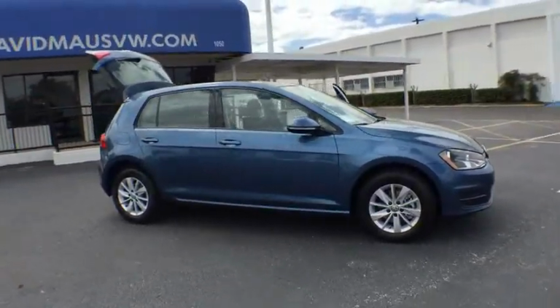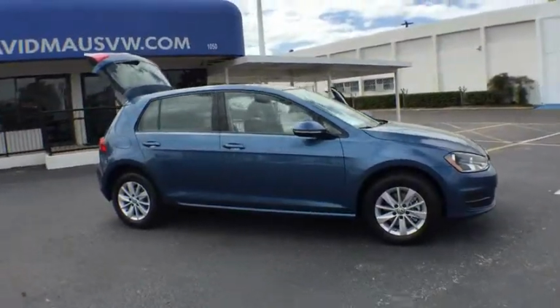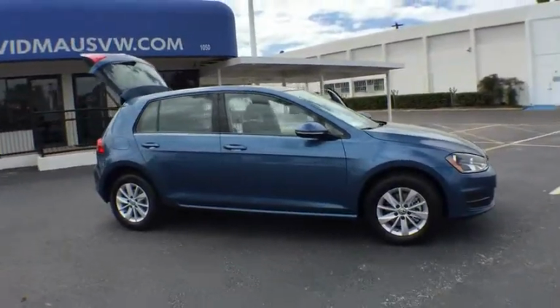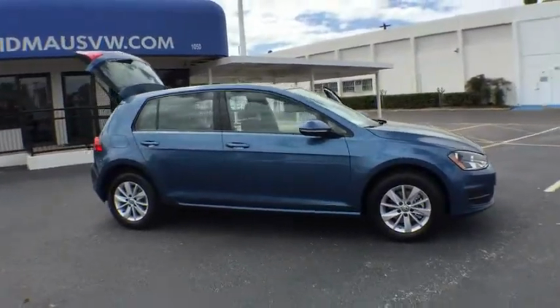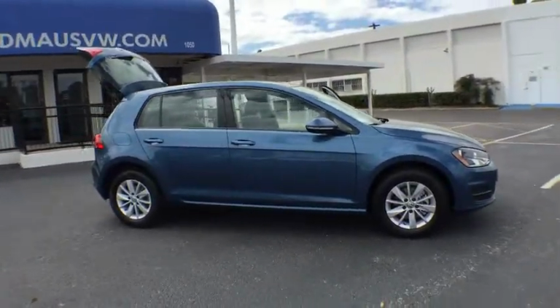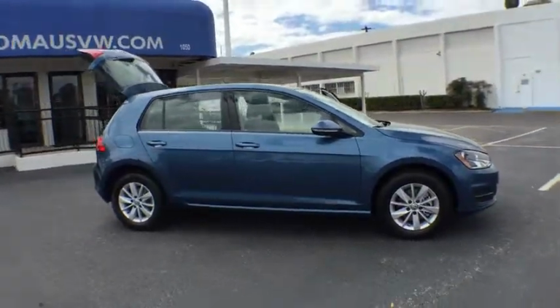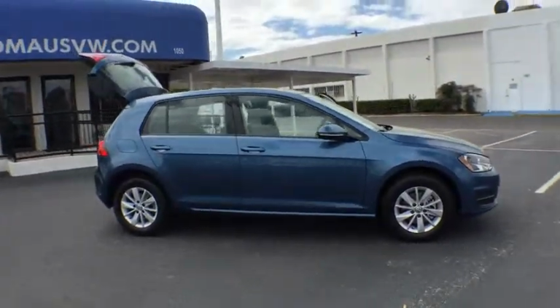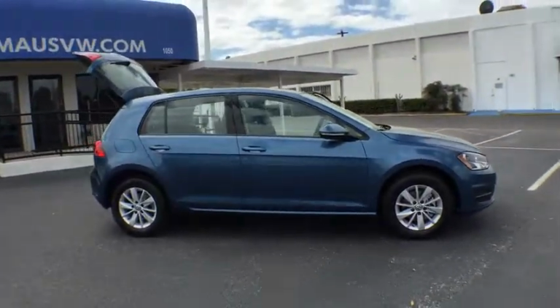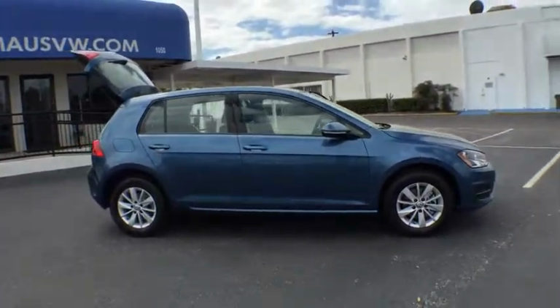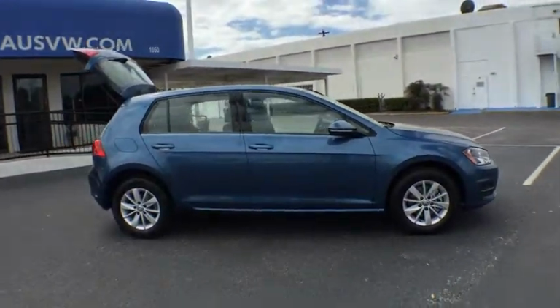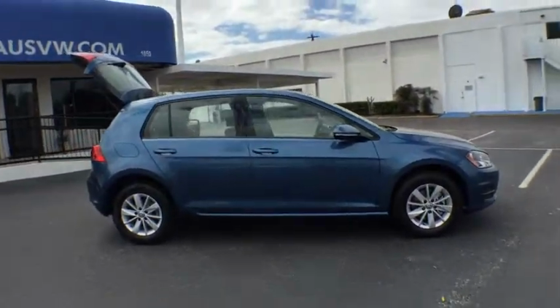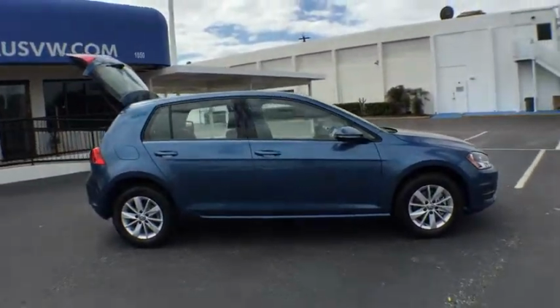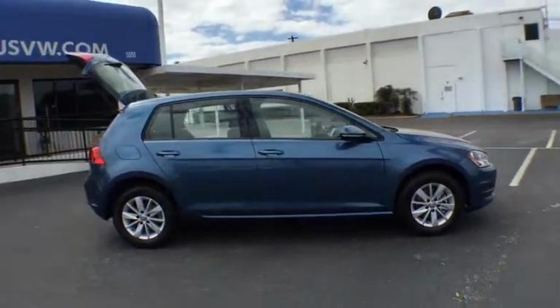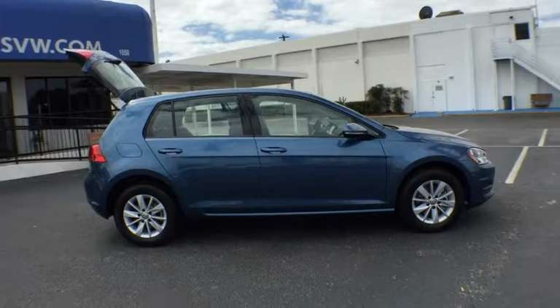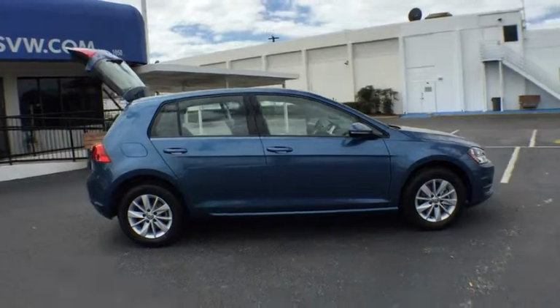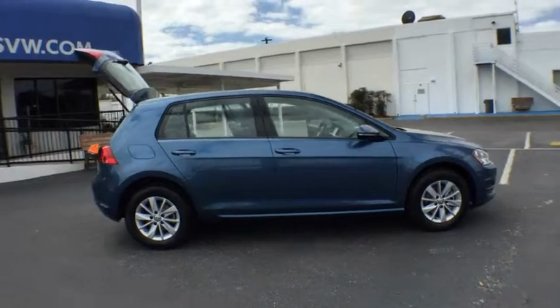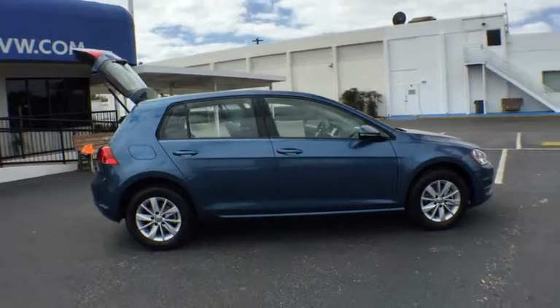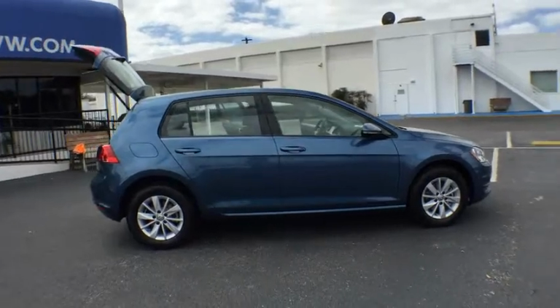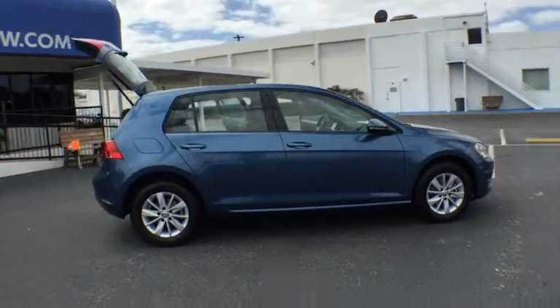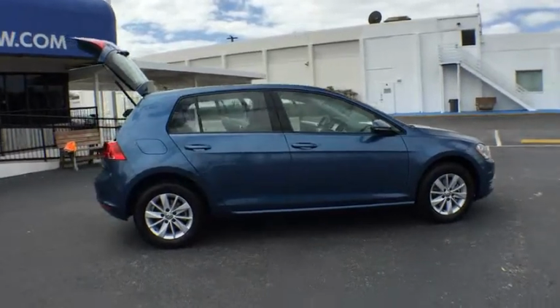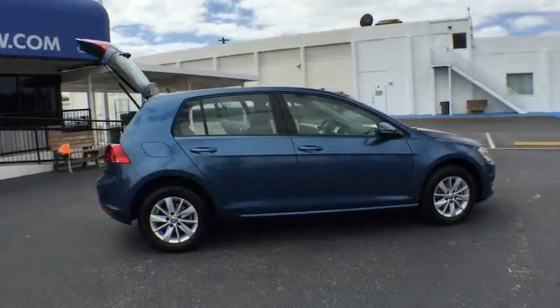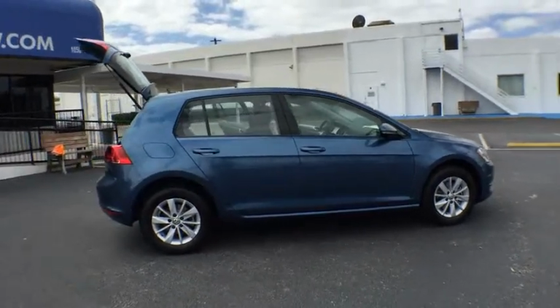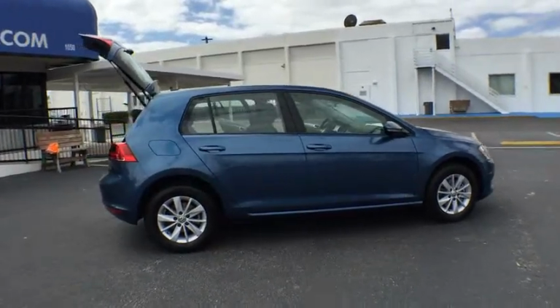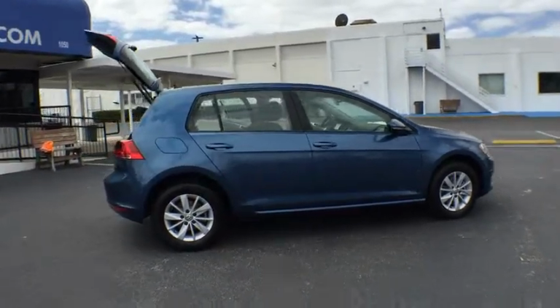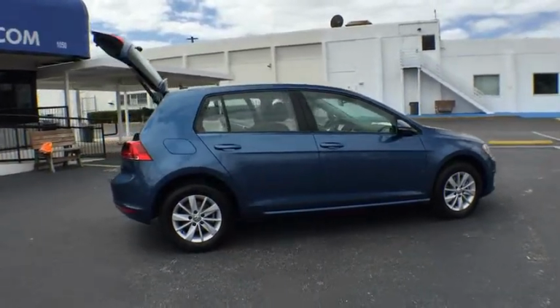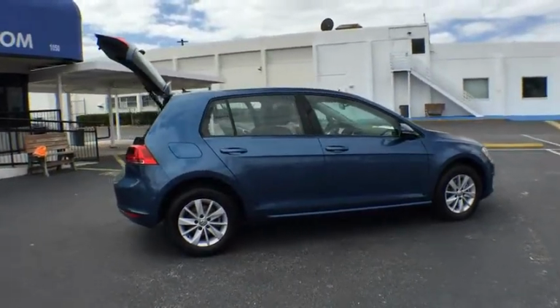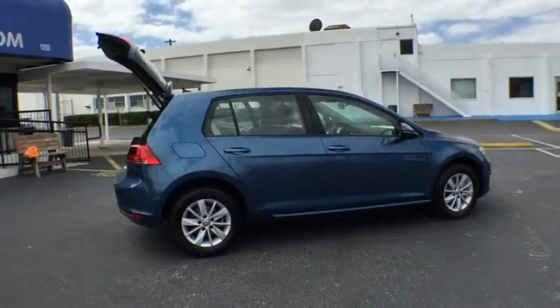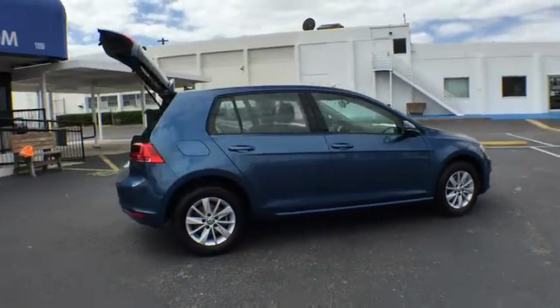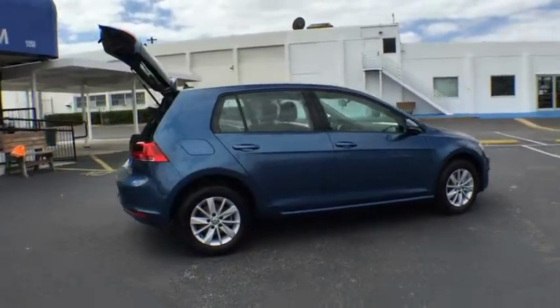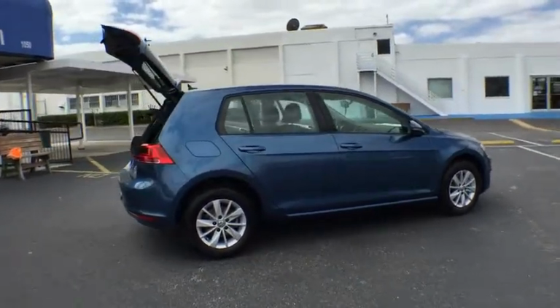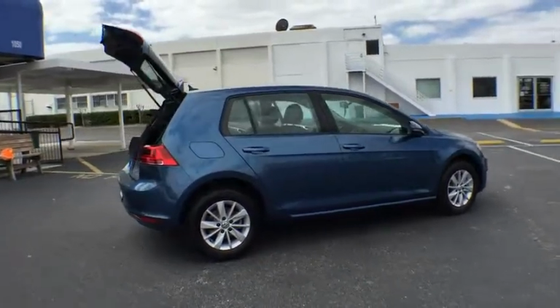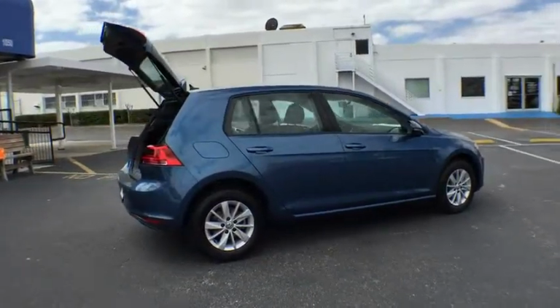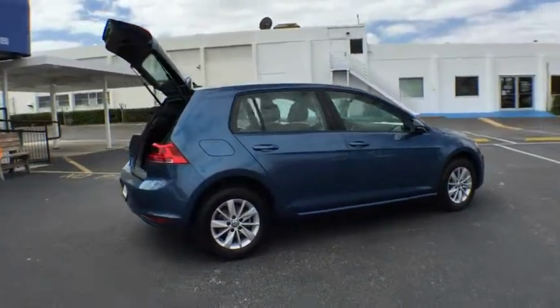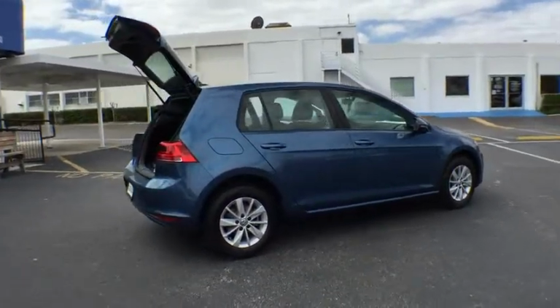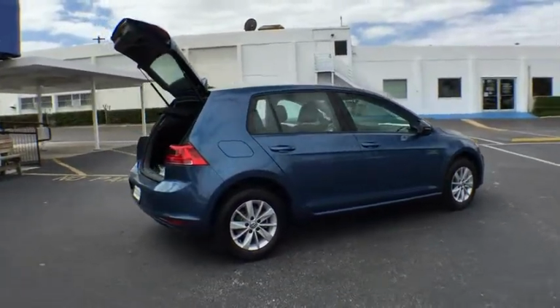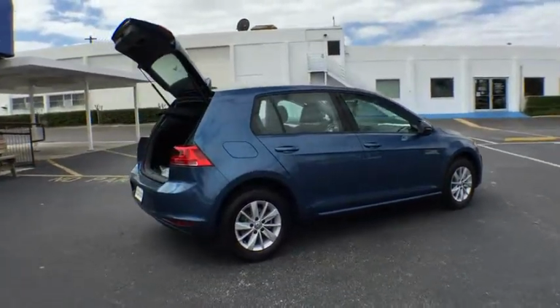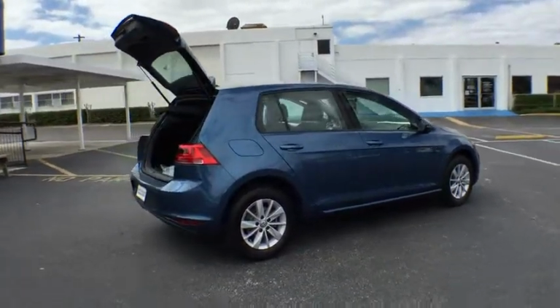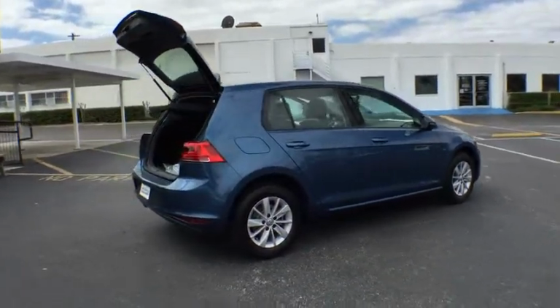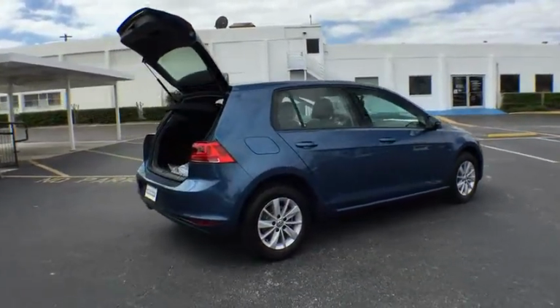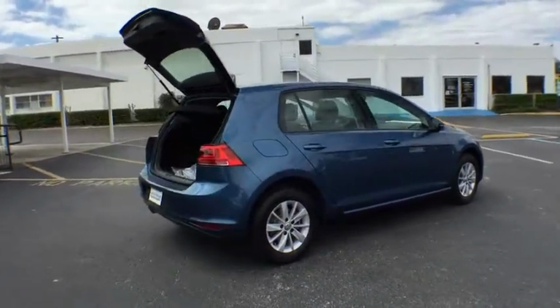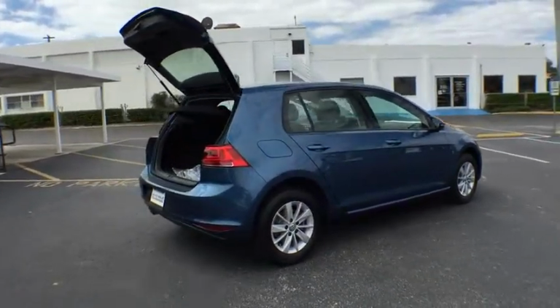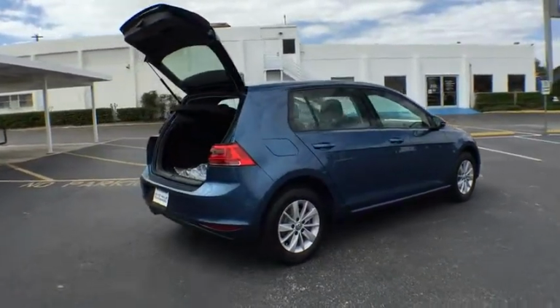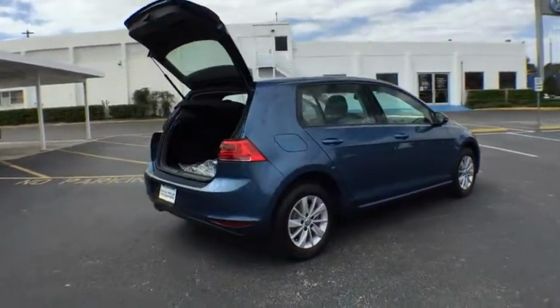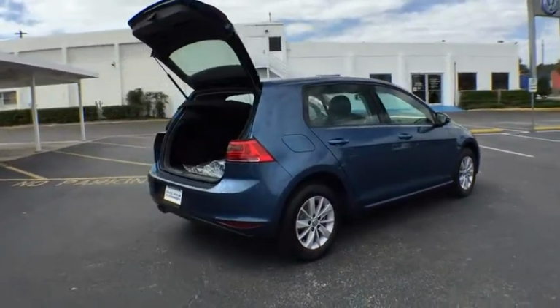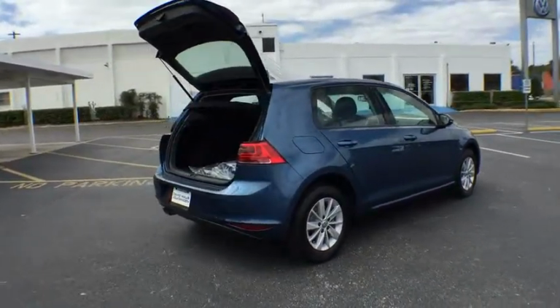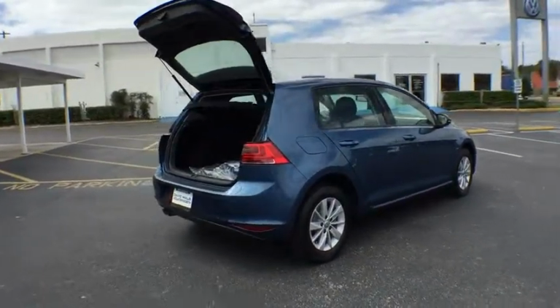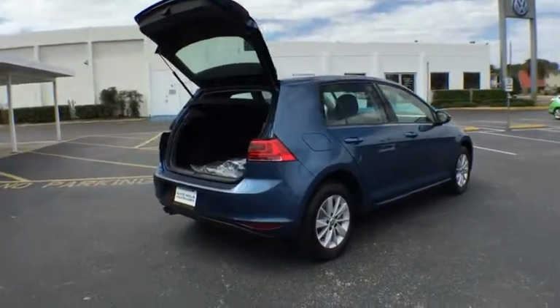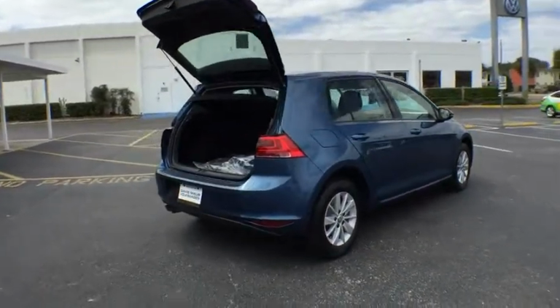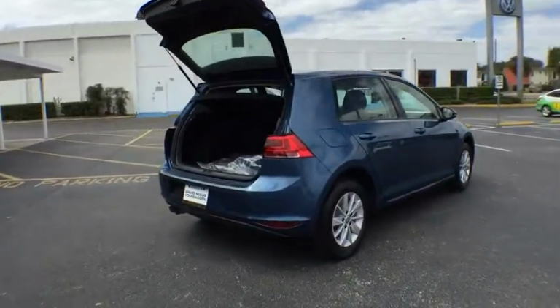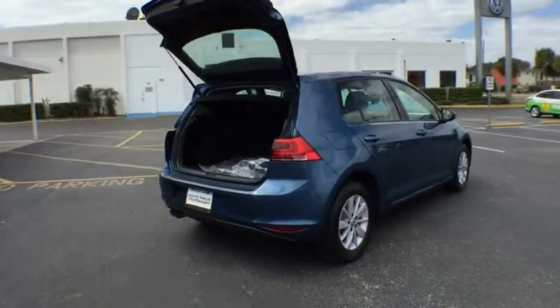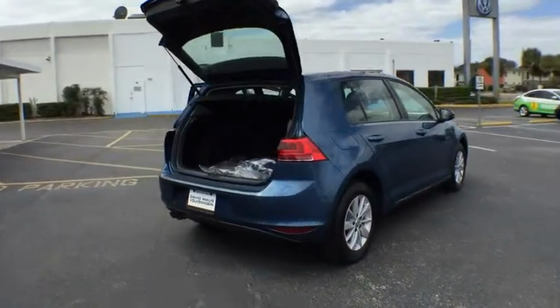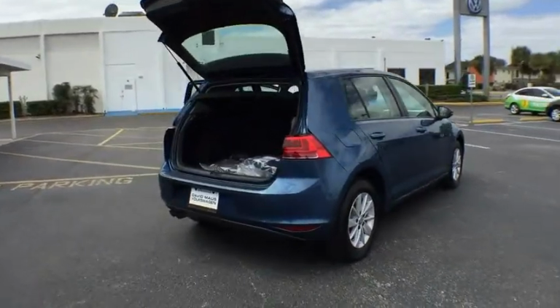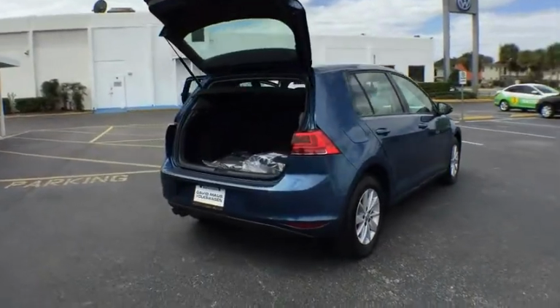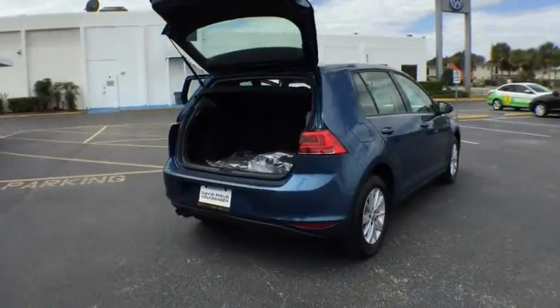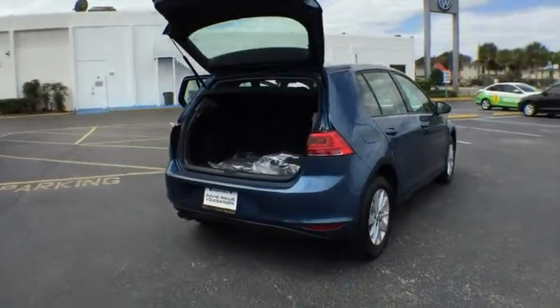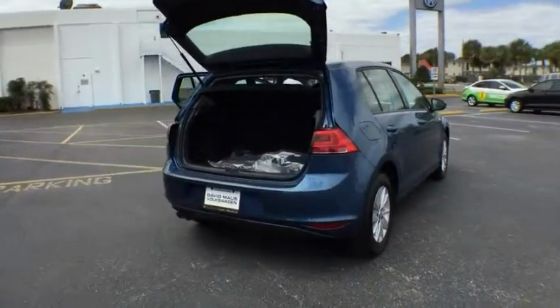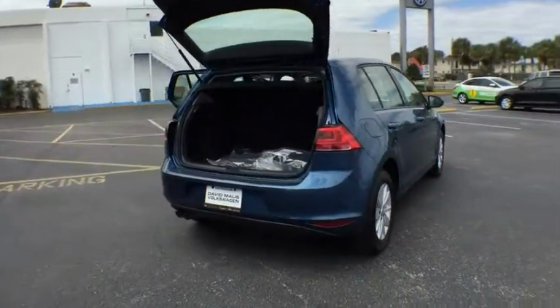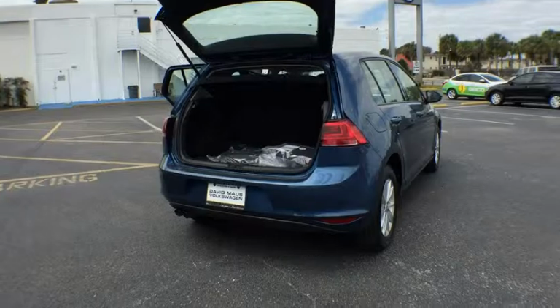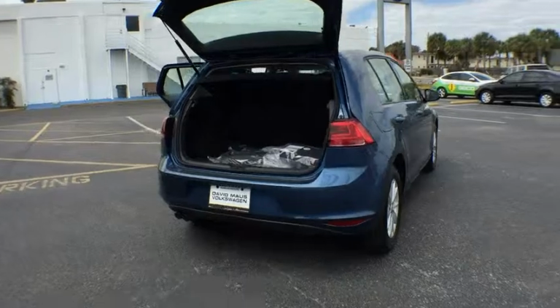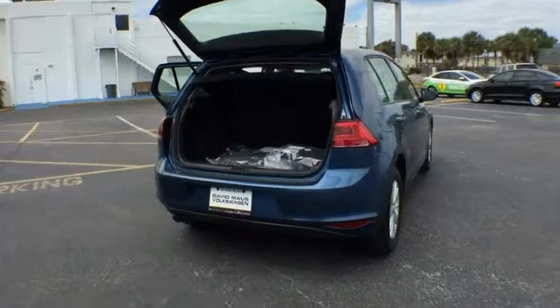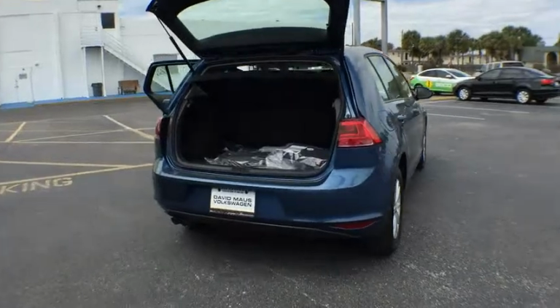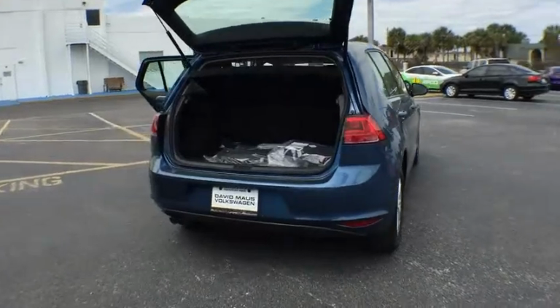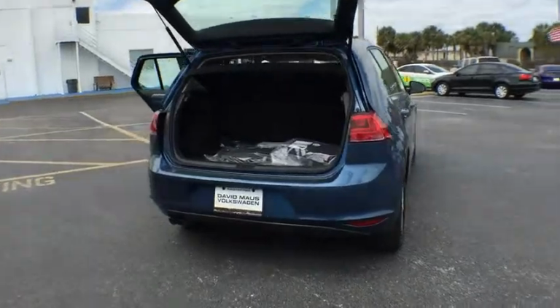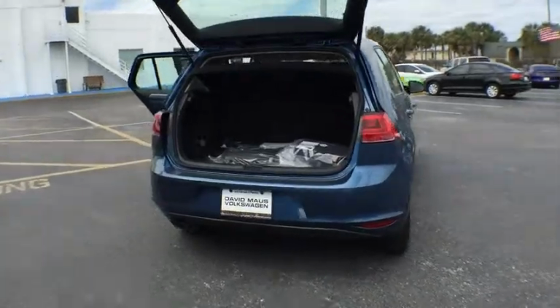Anti-lock braking system. Stability control. Traction control. Keyless entry. Power passenger seat. Back-up camera.